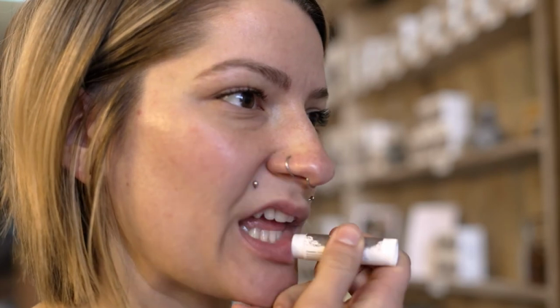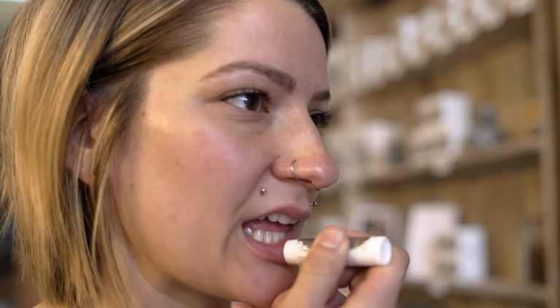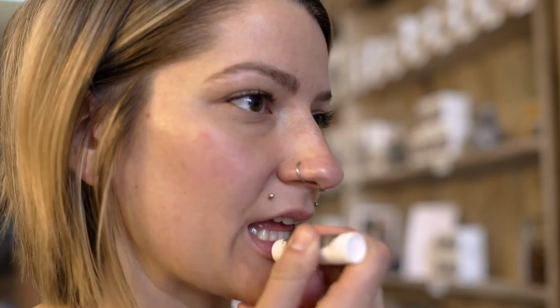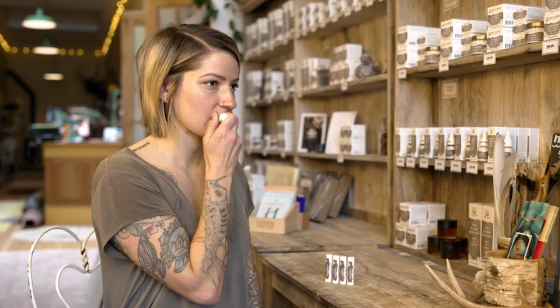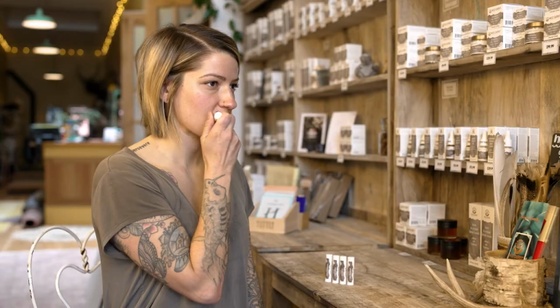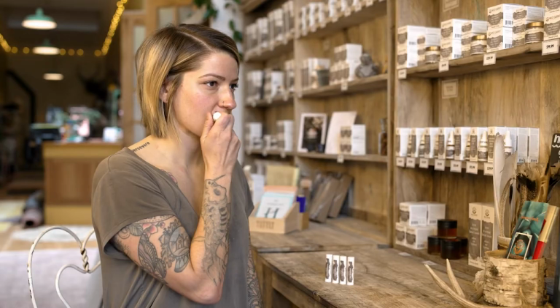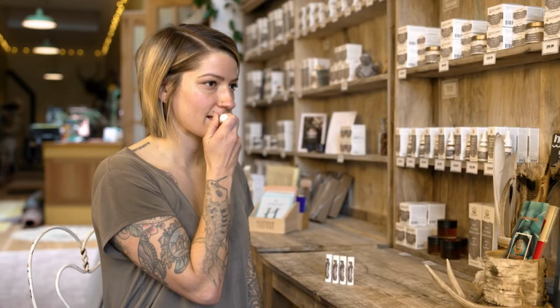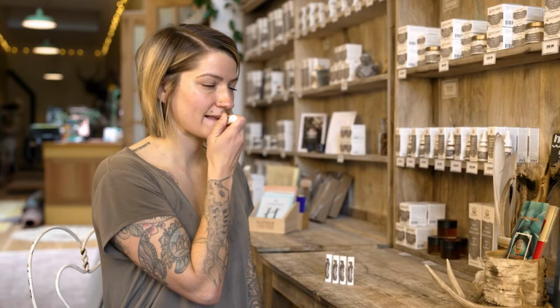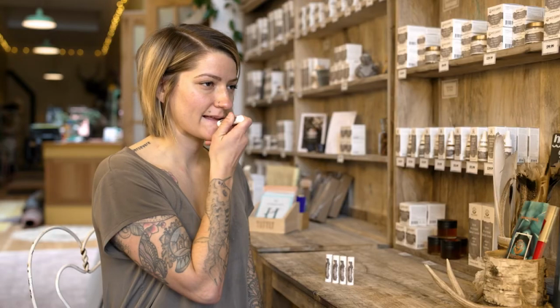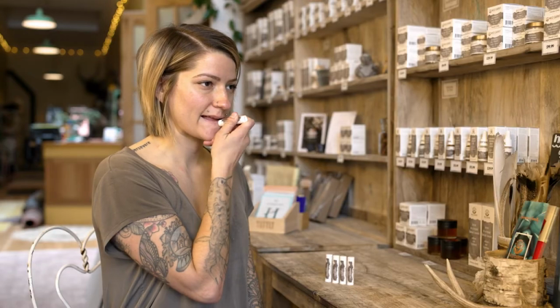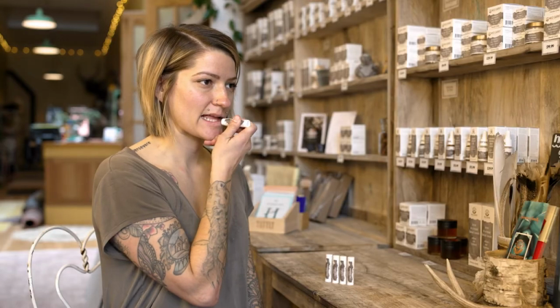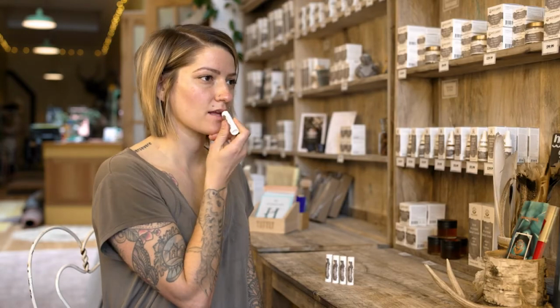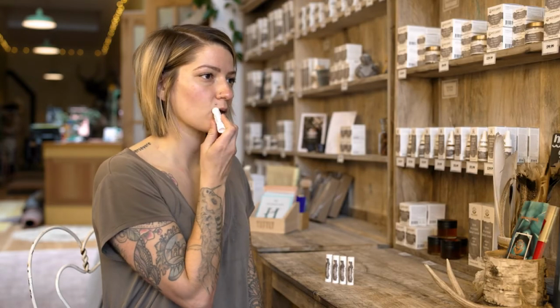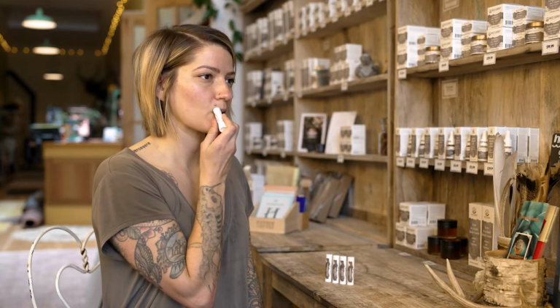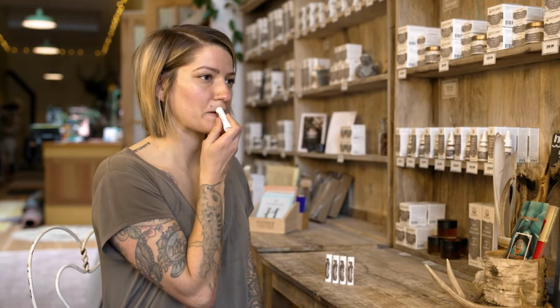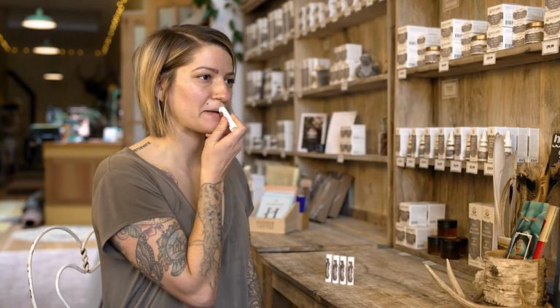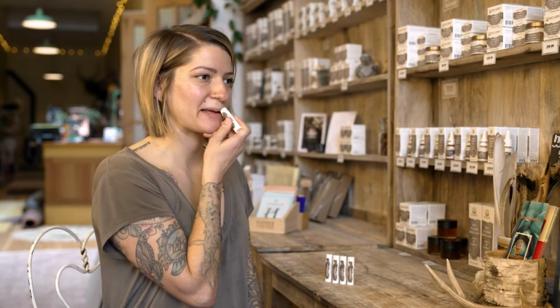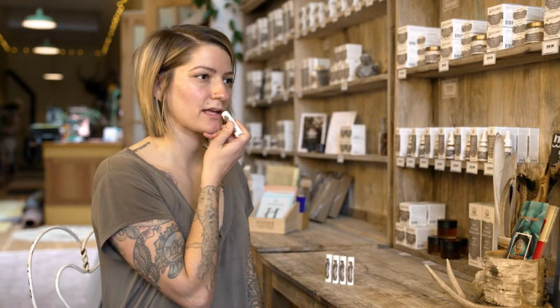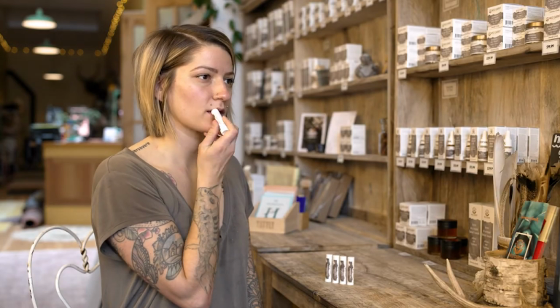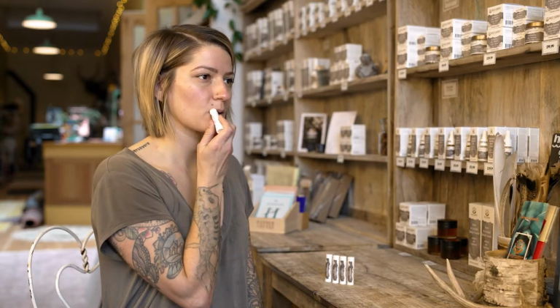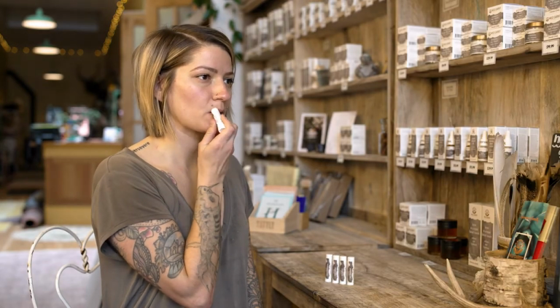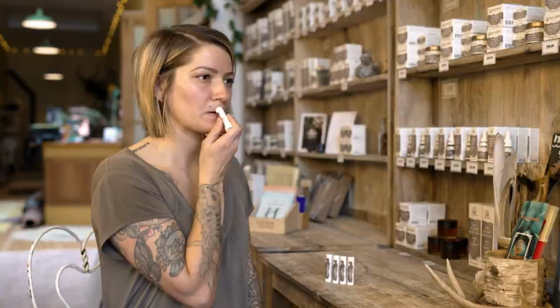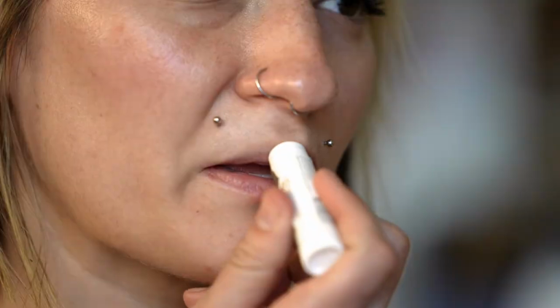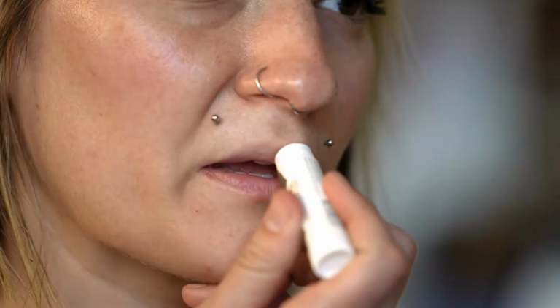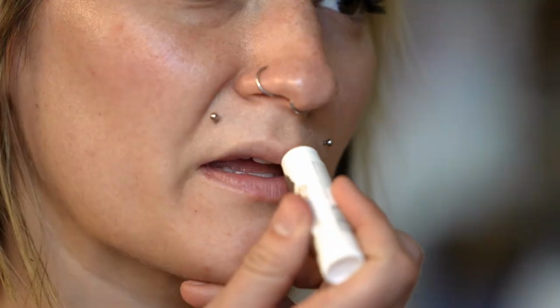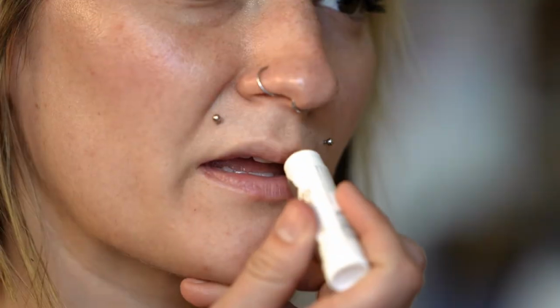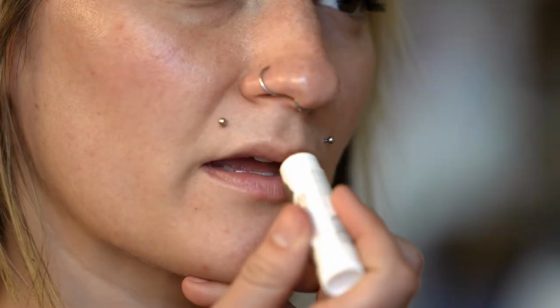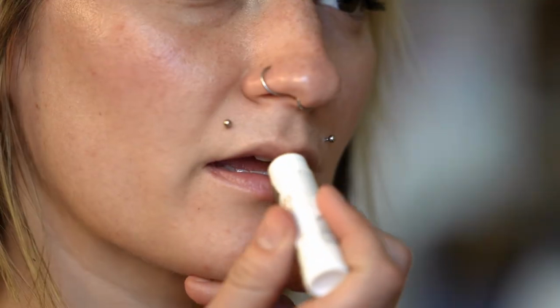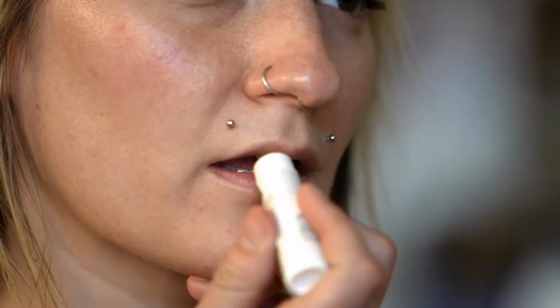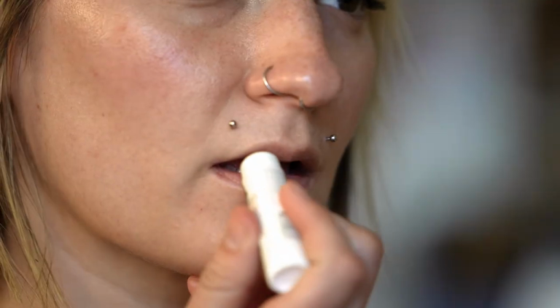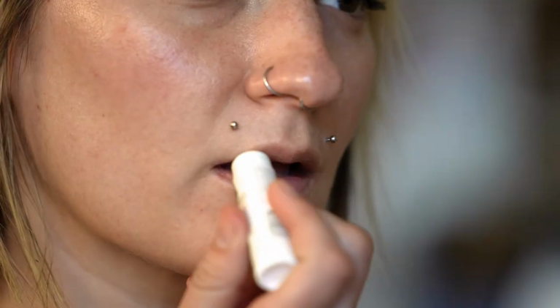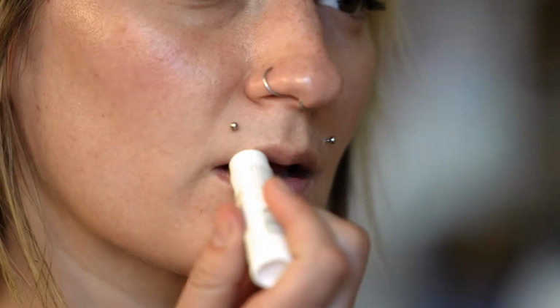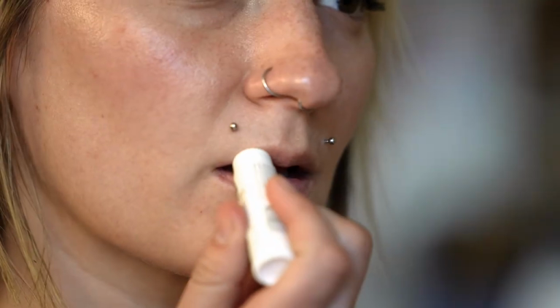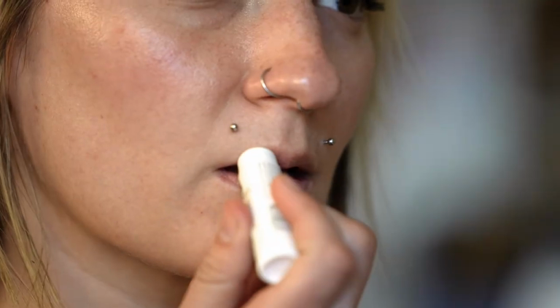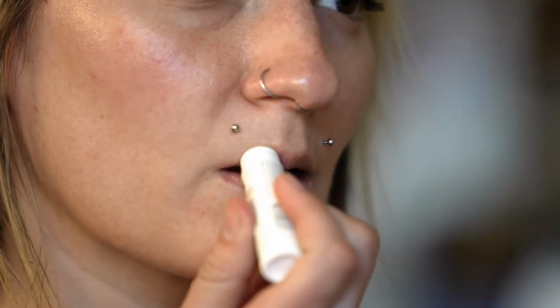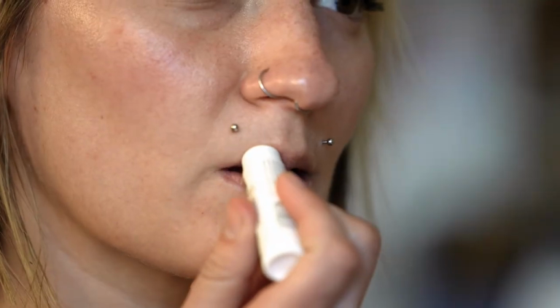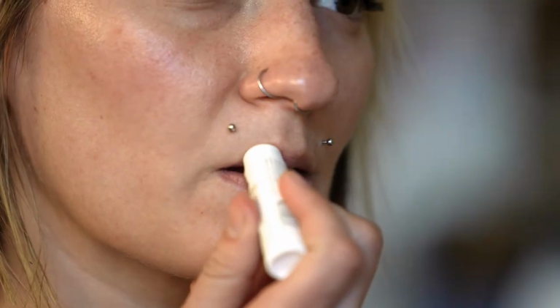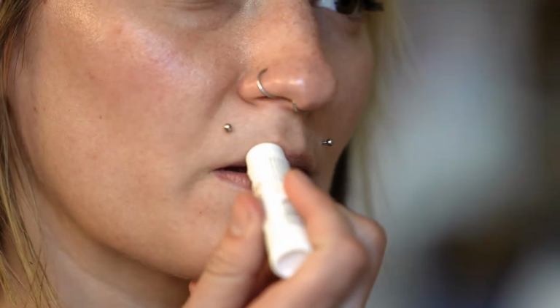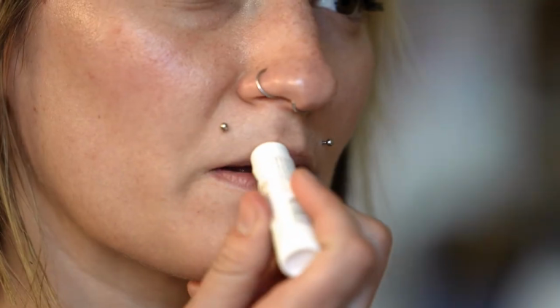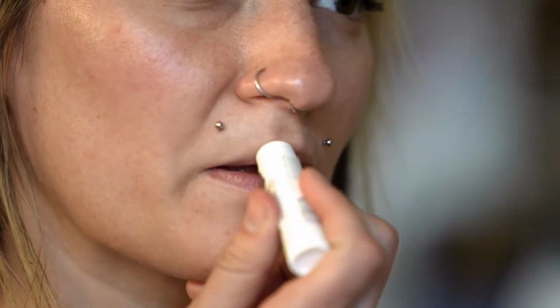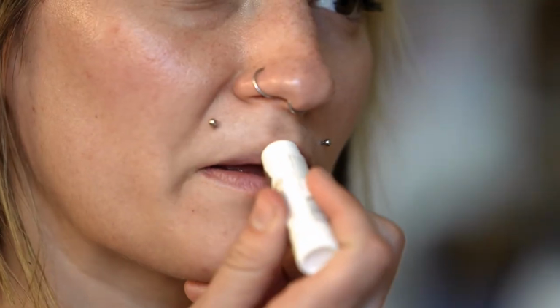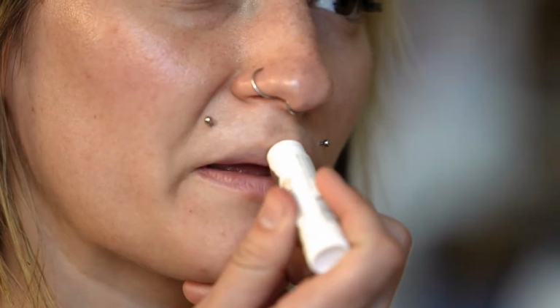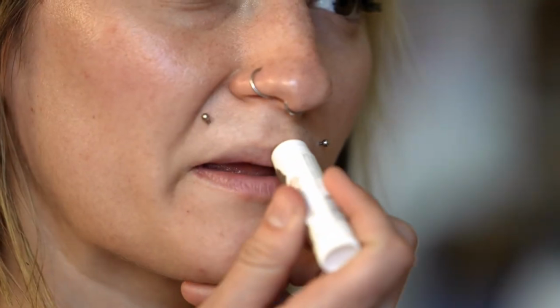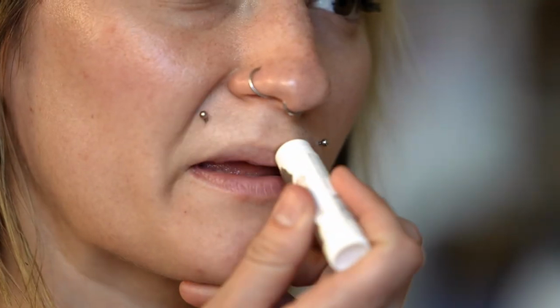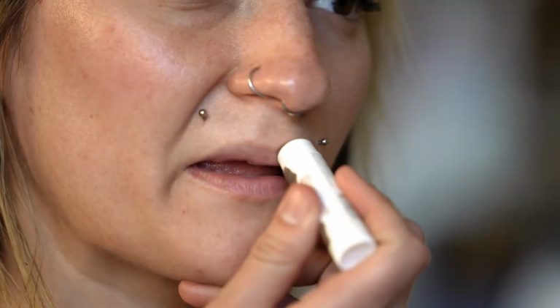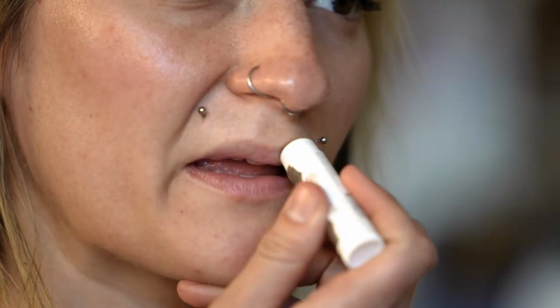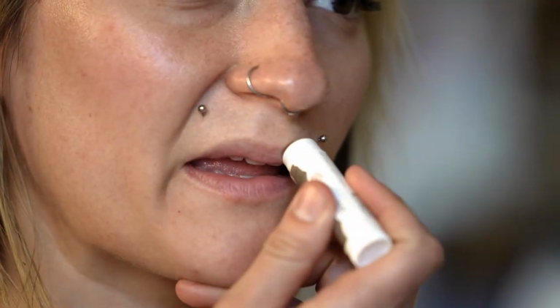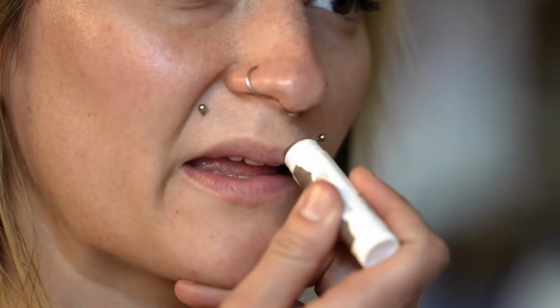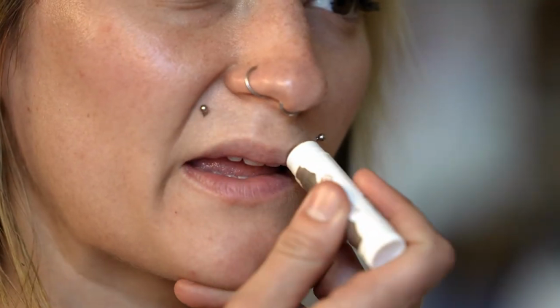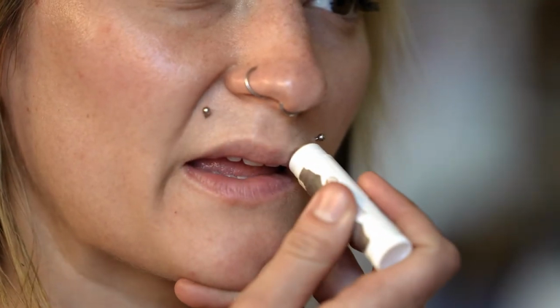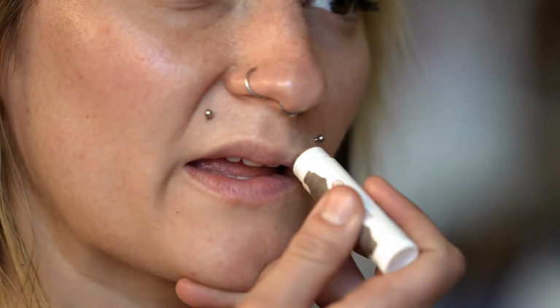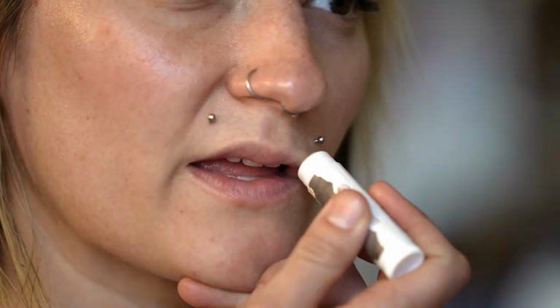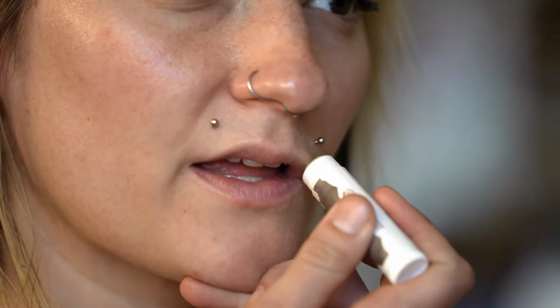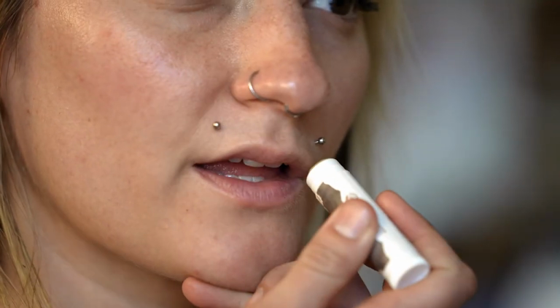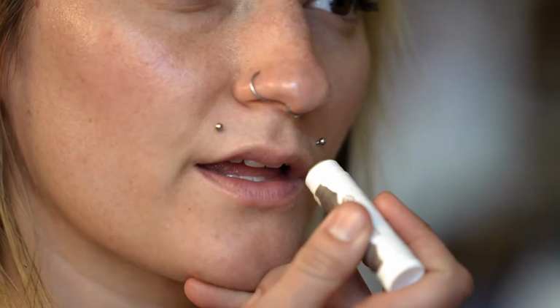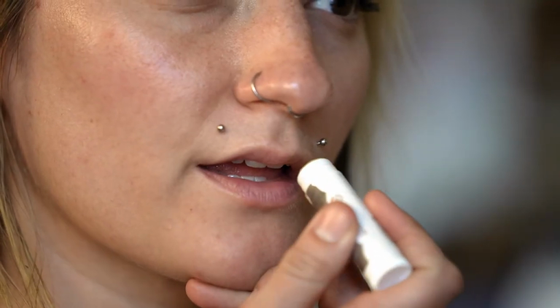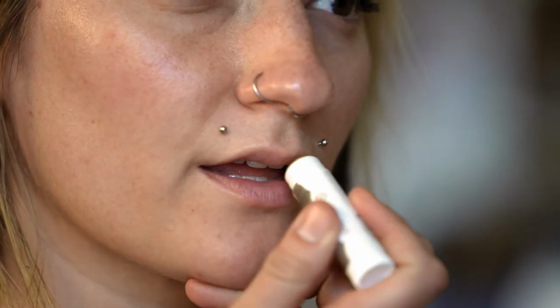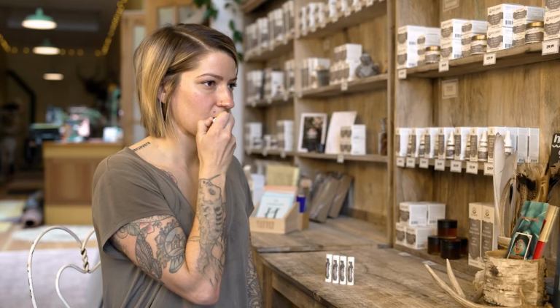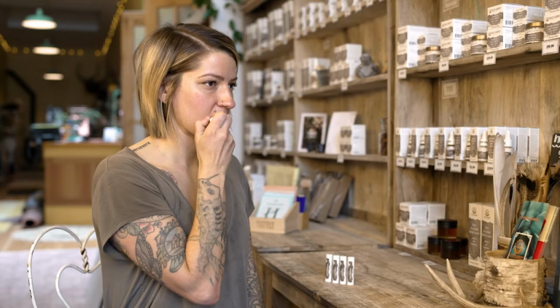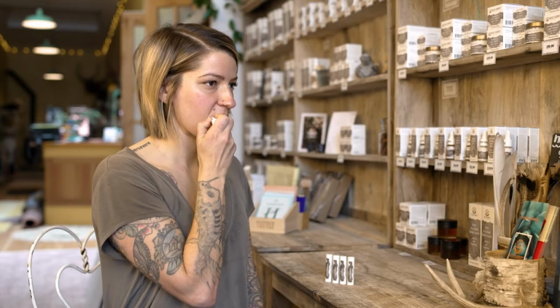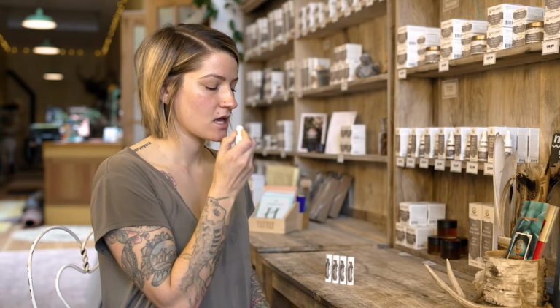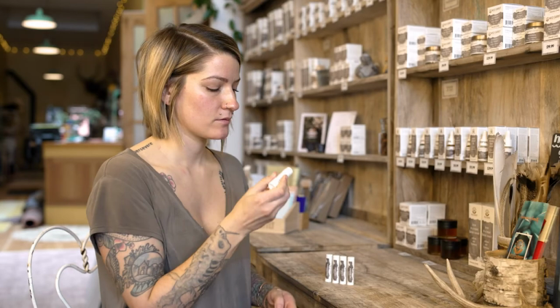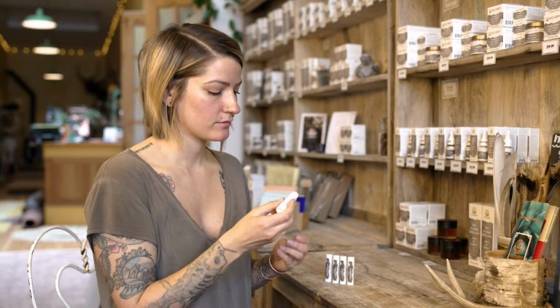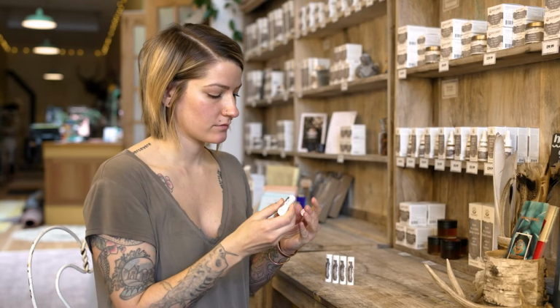Nurturing ingredients like our locally grown calendula infused oil and Oregon grown mint make our lip balms a fond favorite.